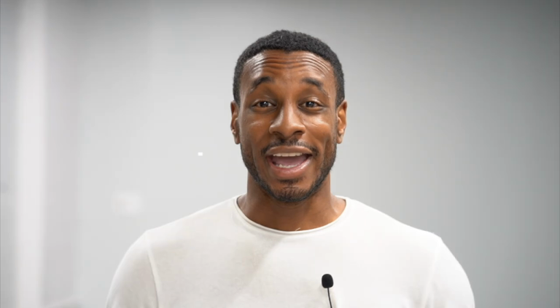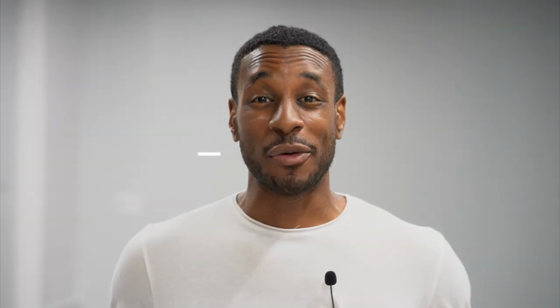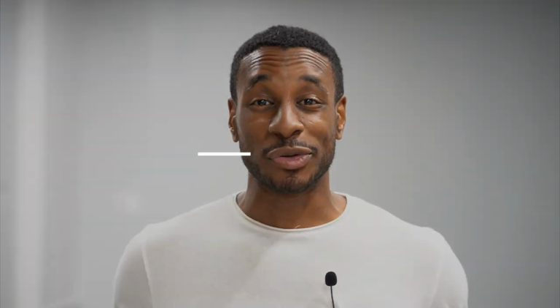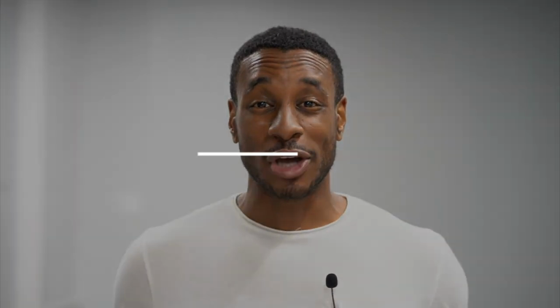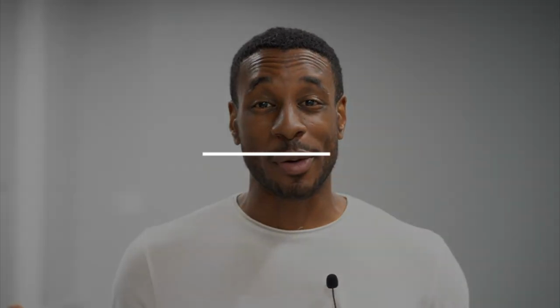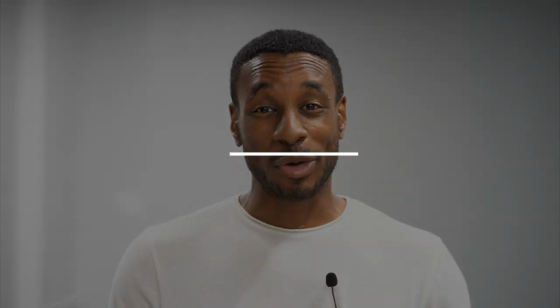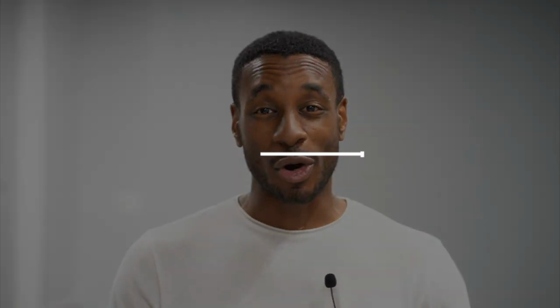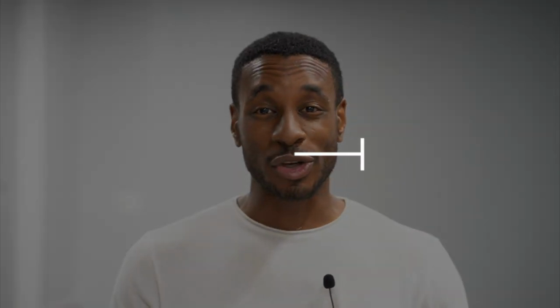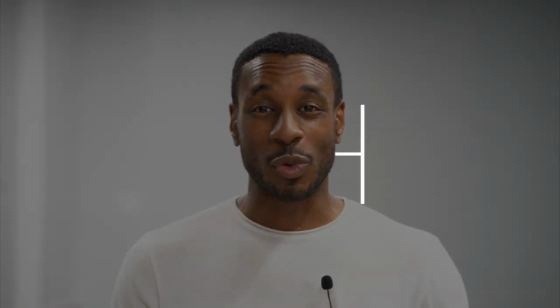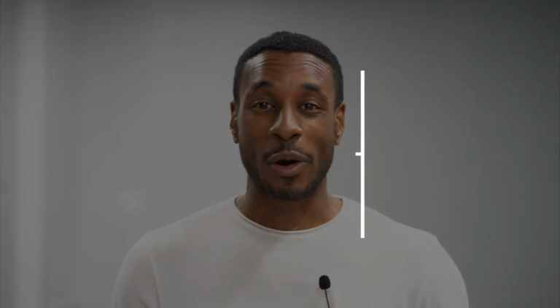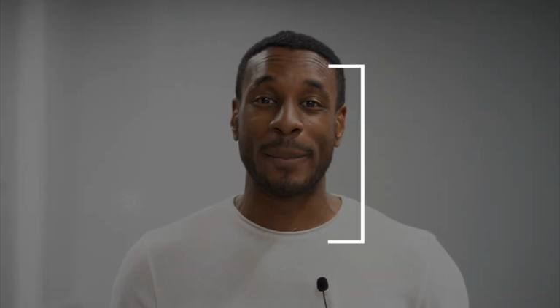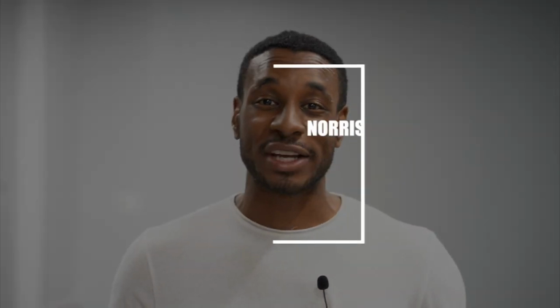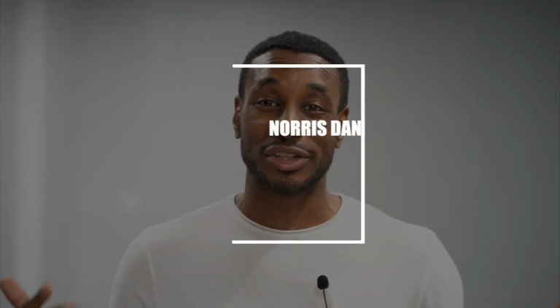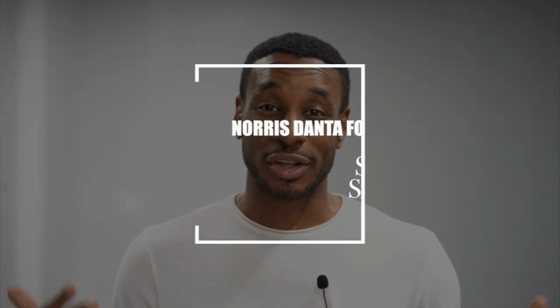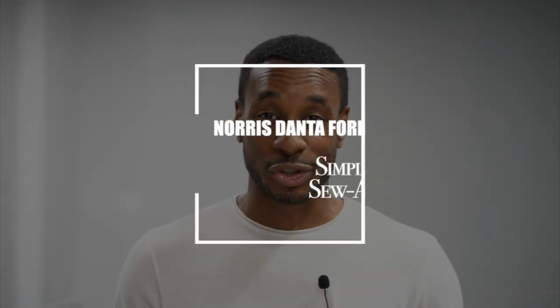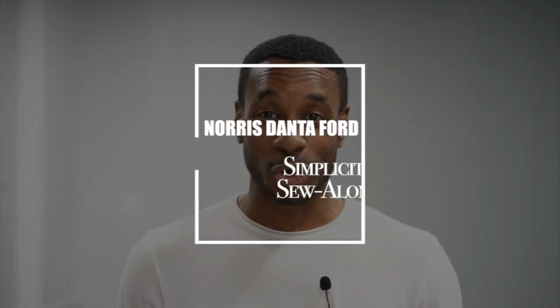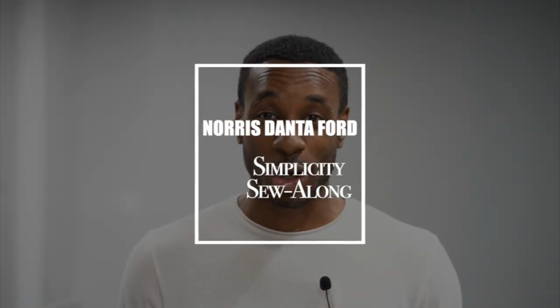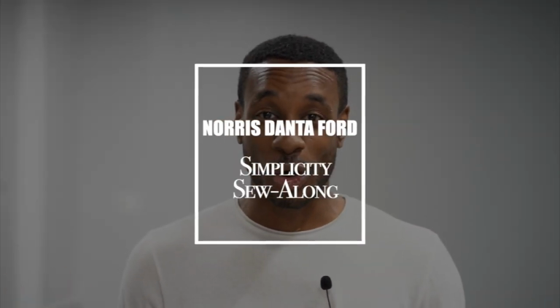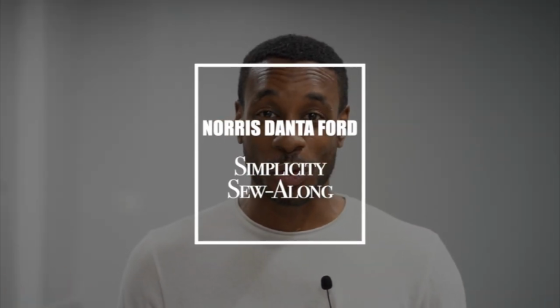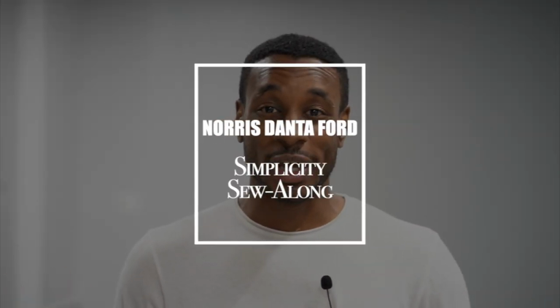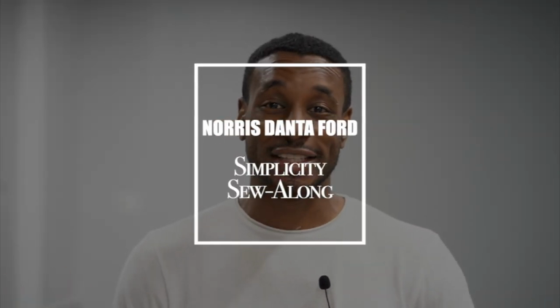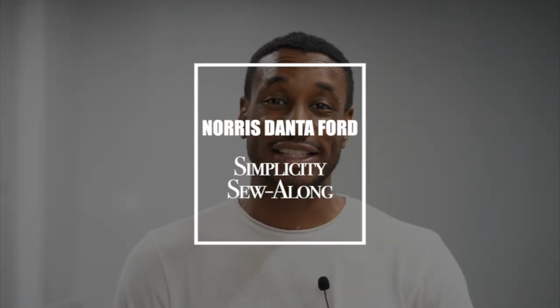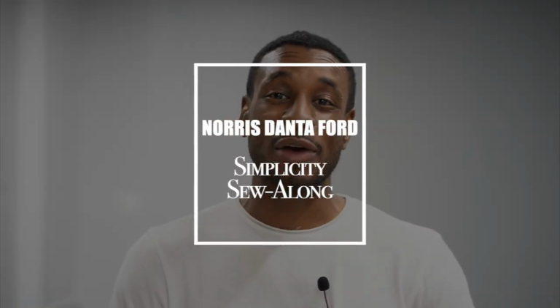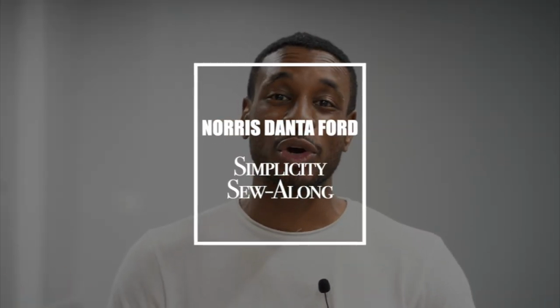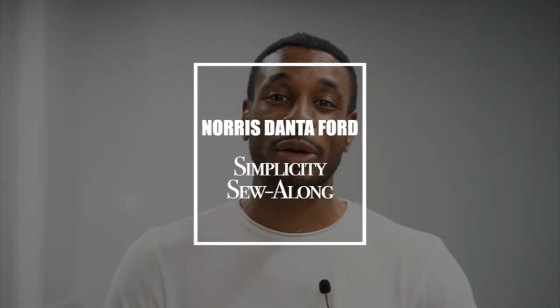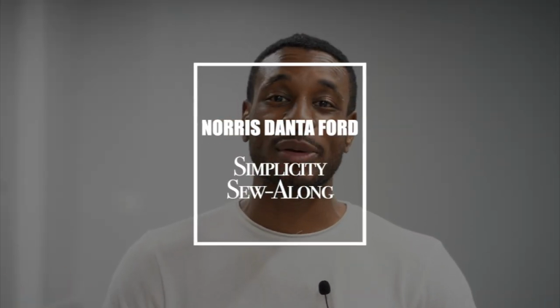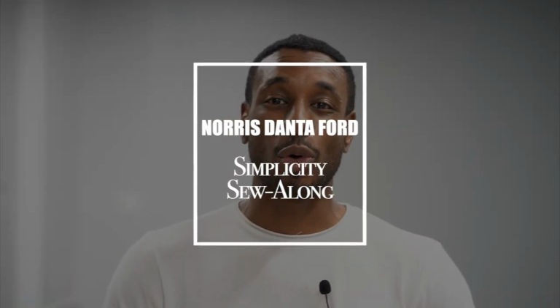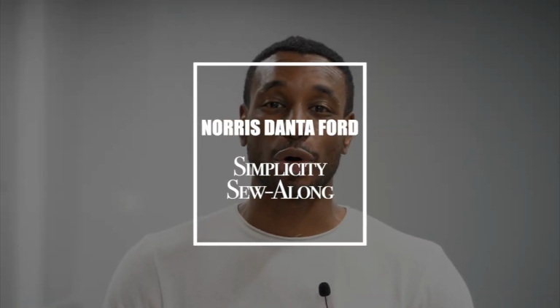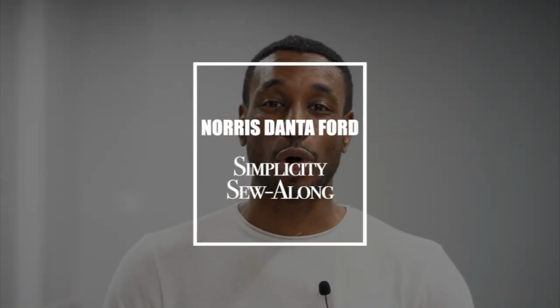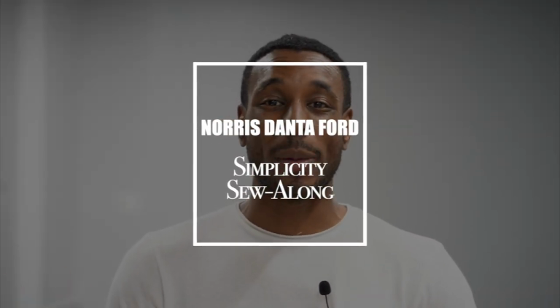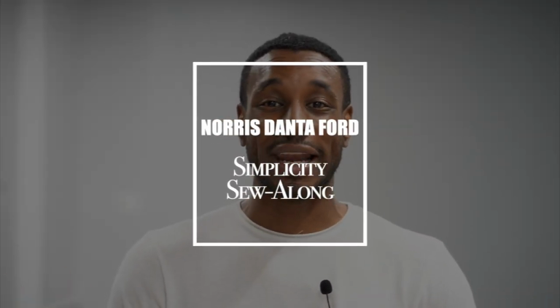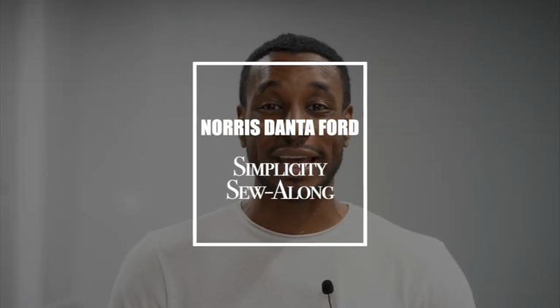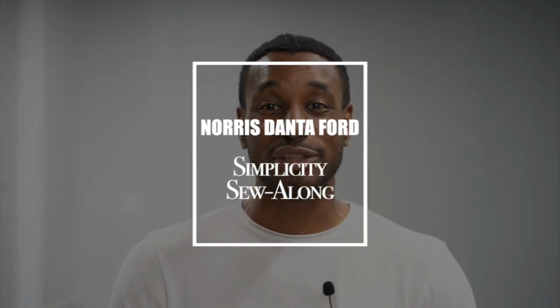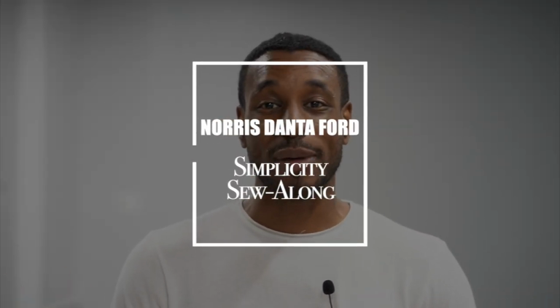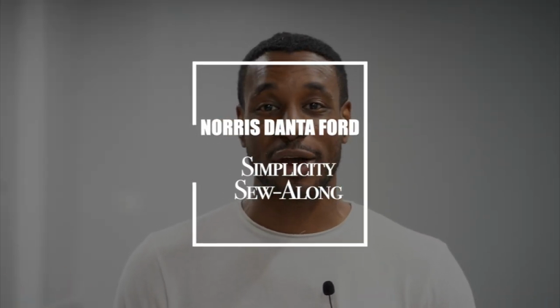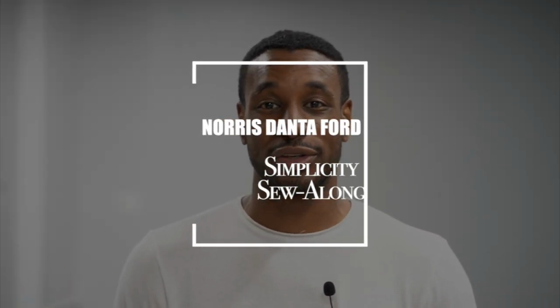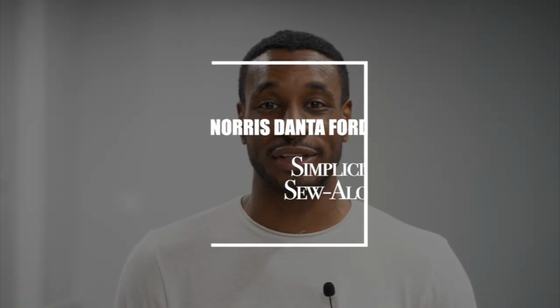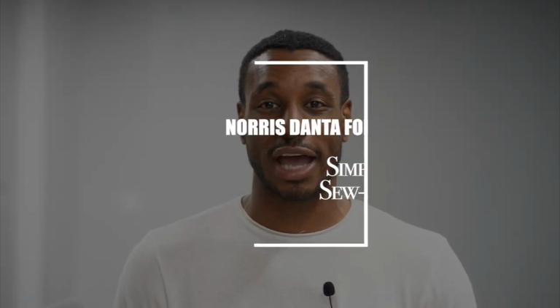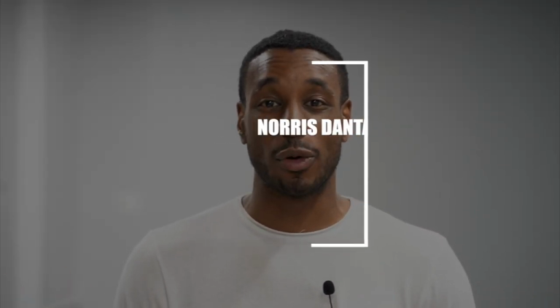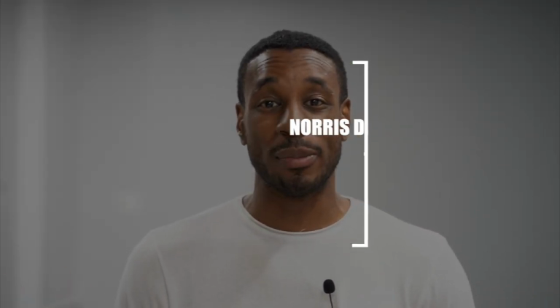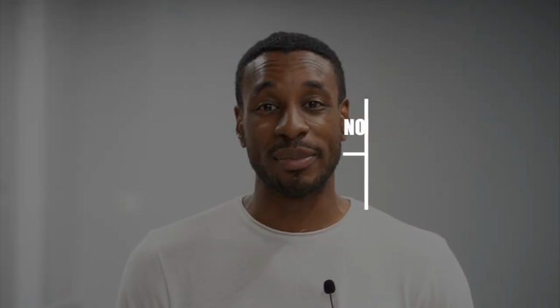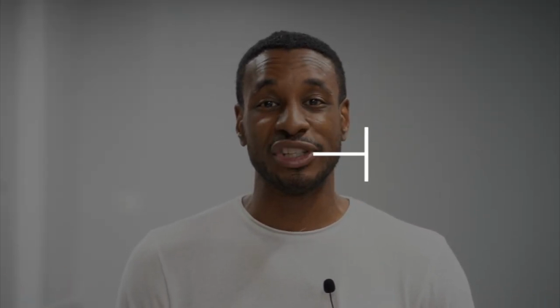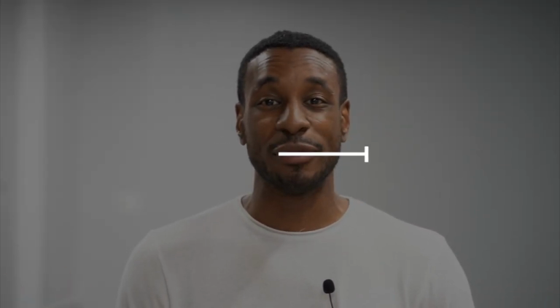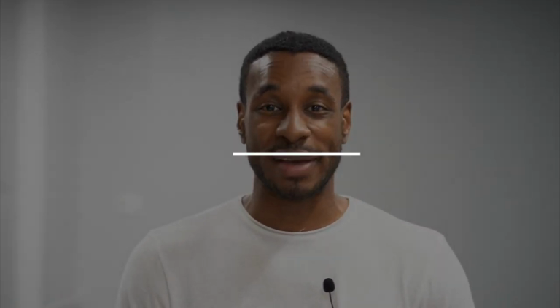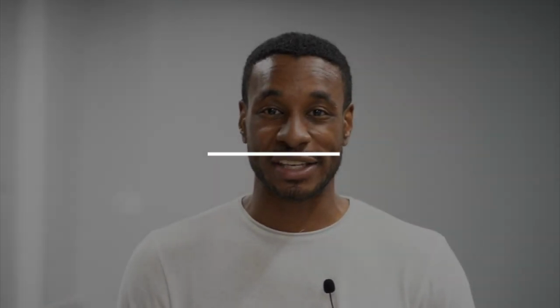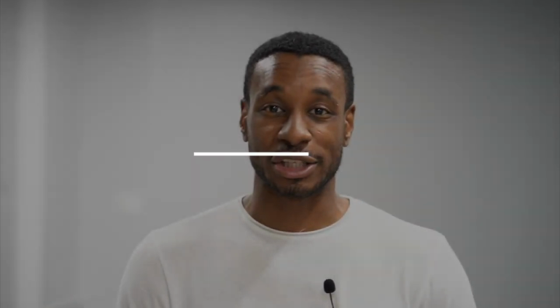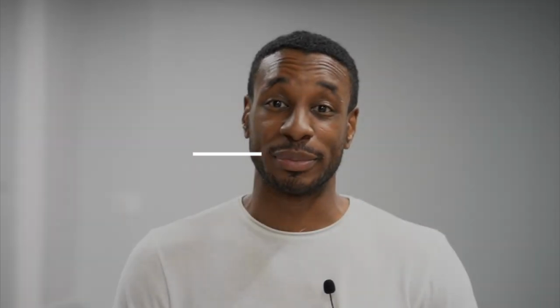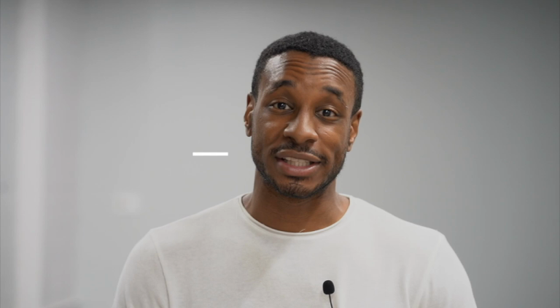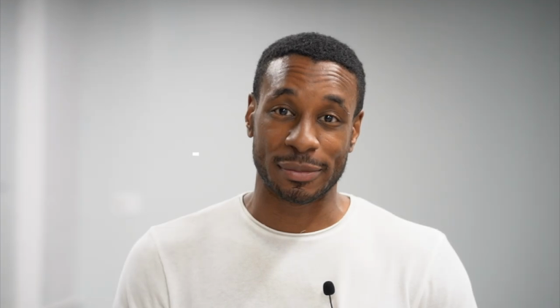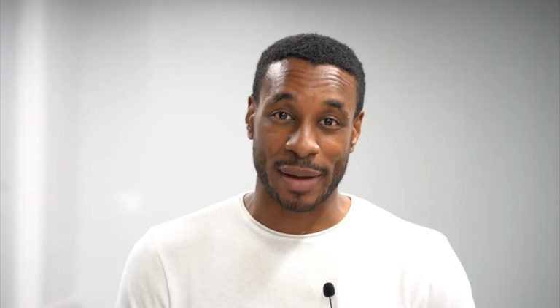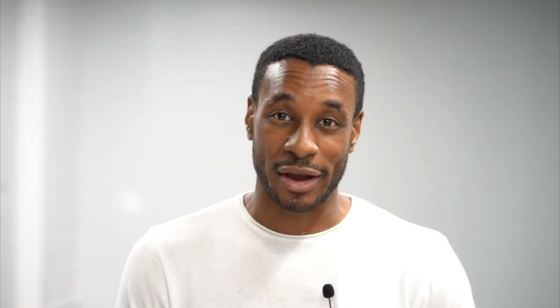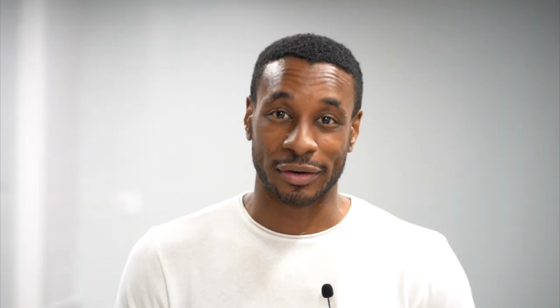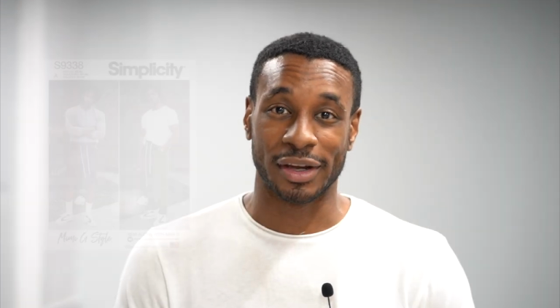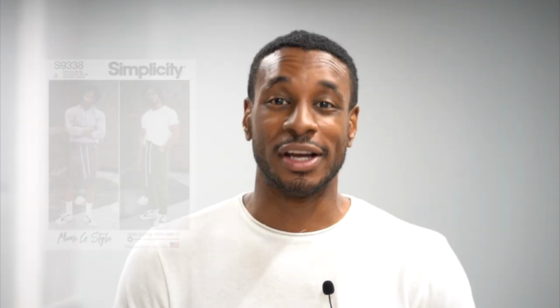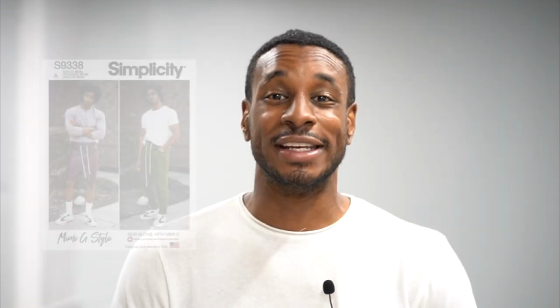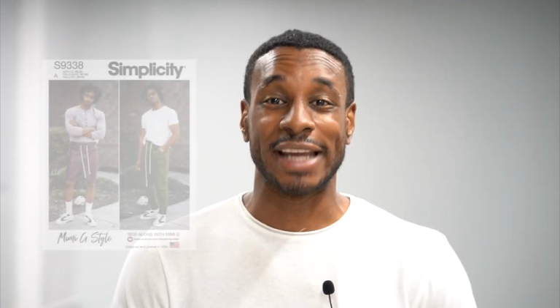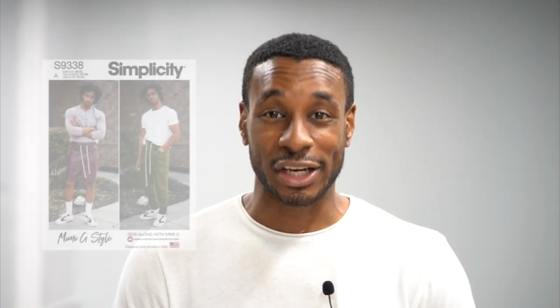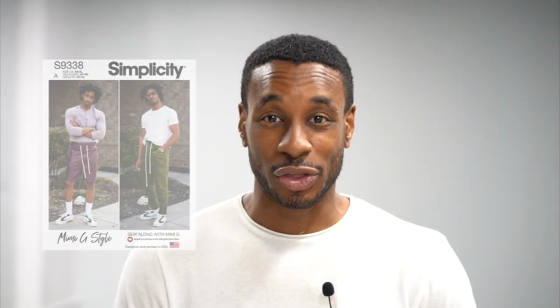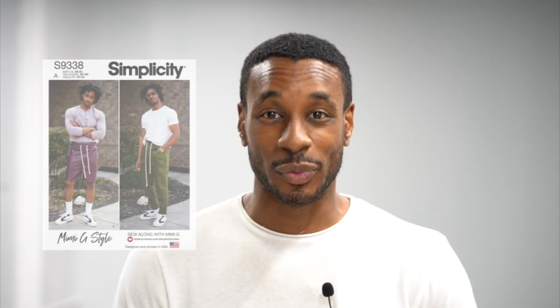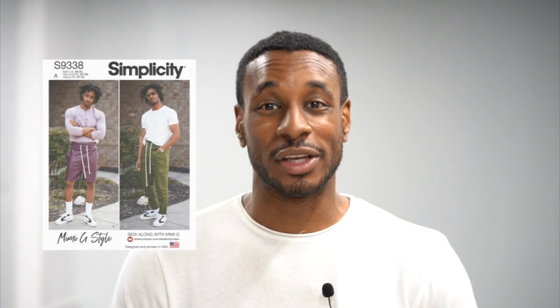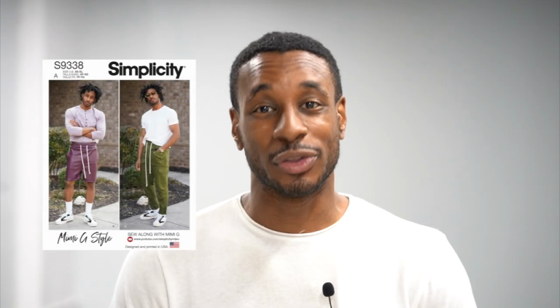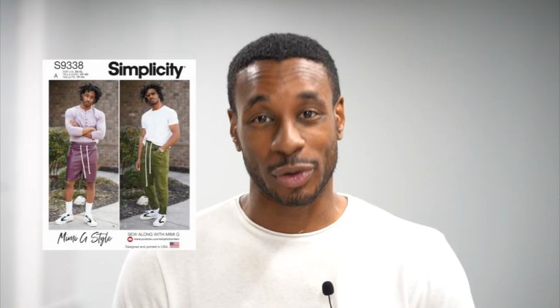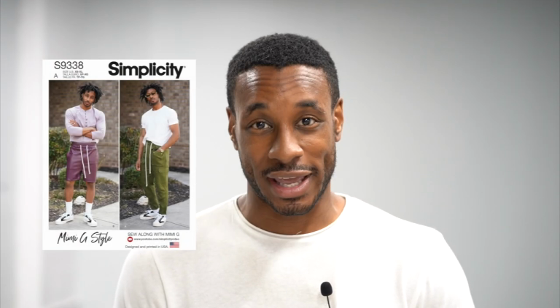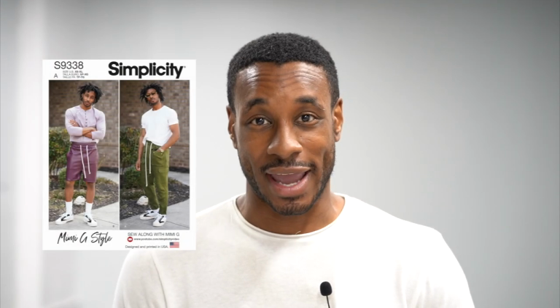Hey, what's up? I'm Norris. Welcome back to another Sew Along. Today we're going to be working on my latest pattern design with Mimi G — Men's Simplicity Pattern 9338.